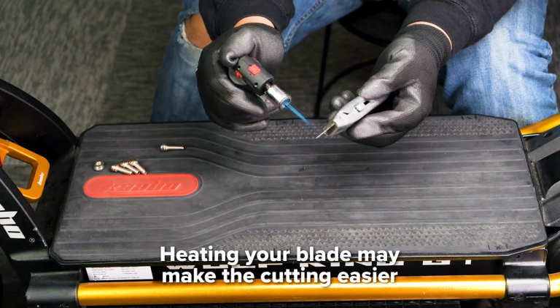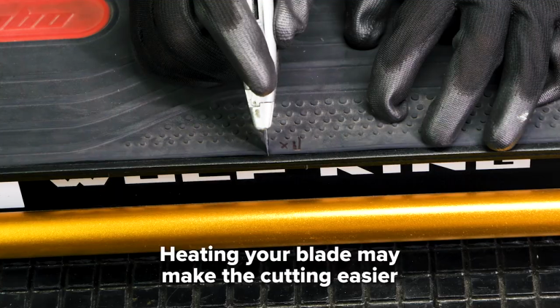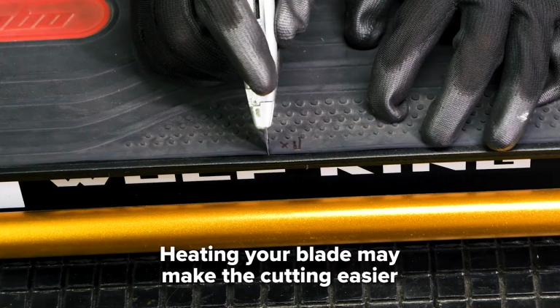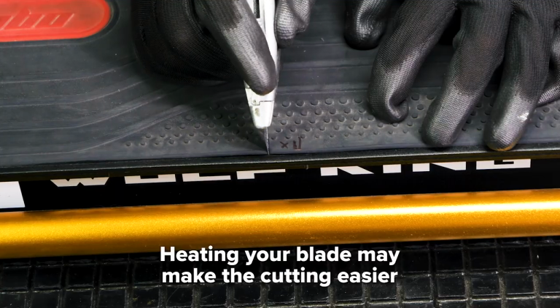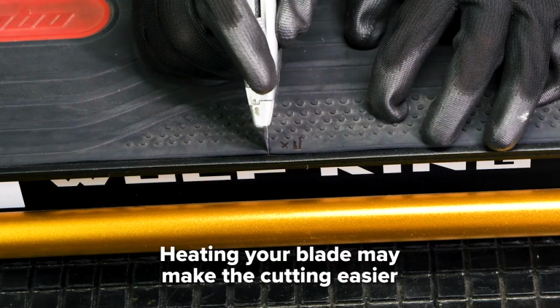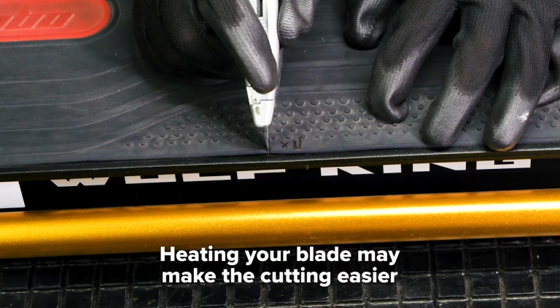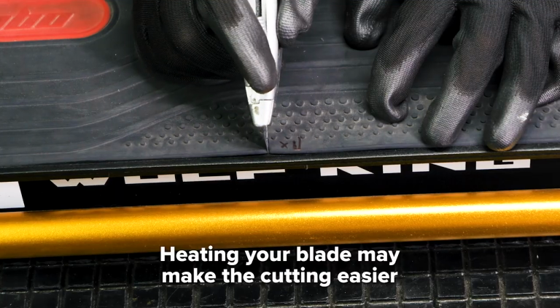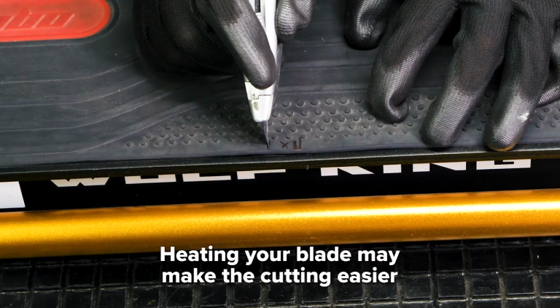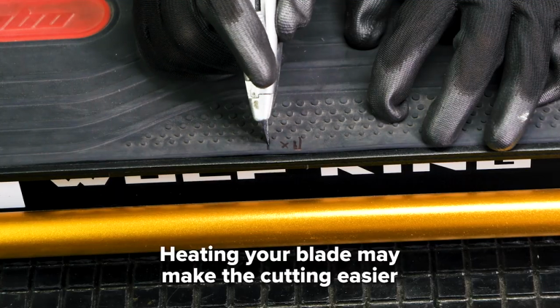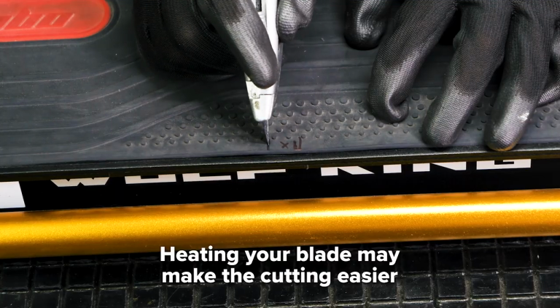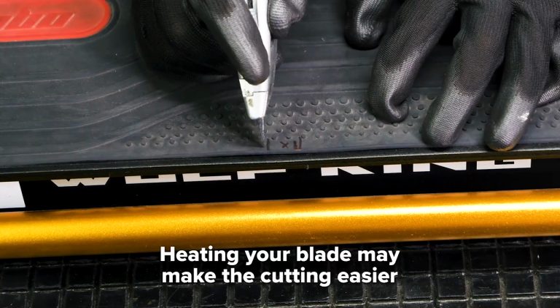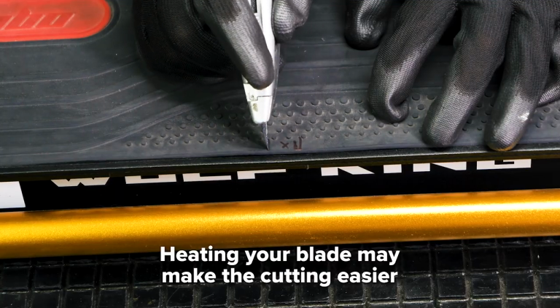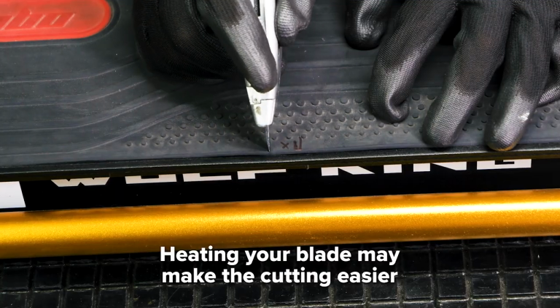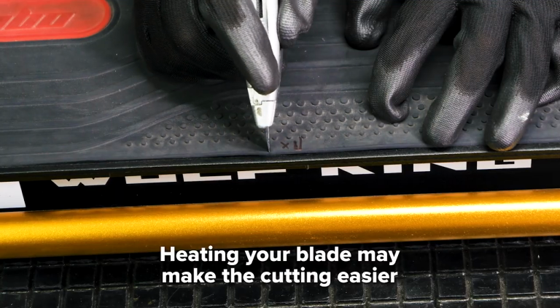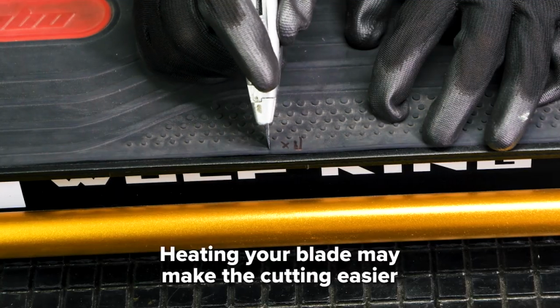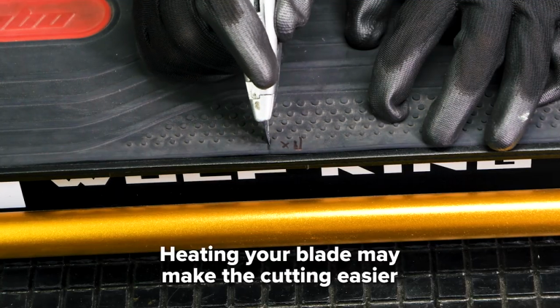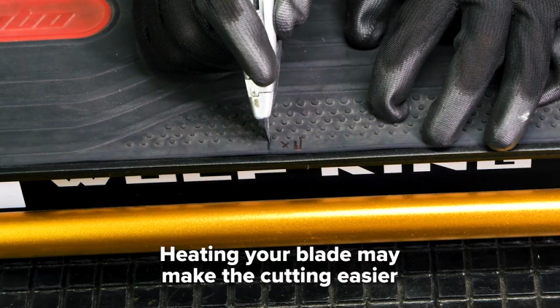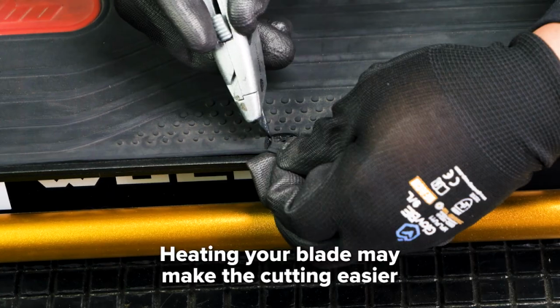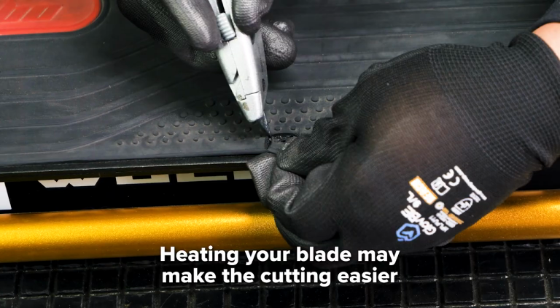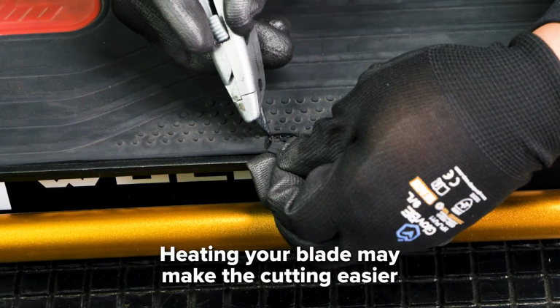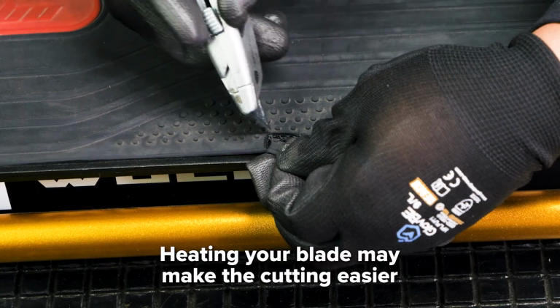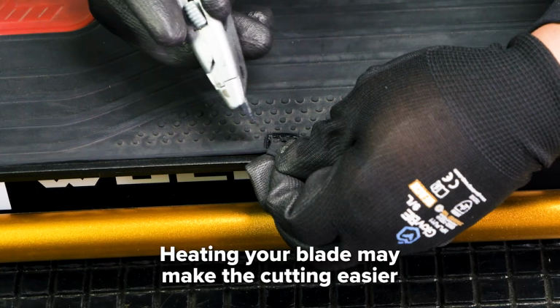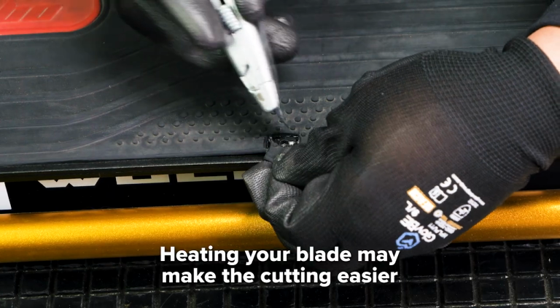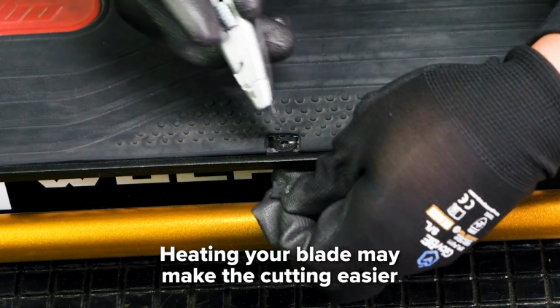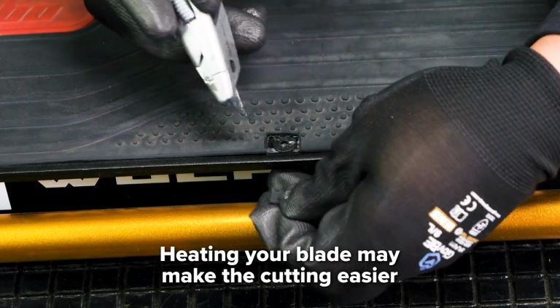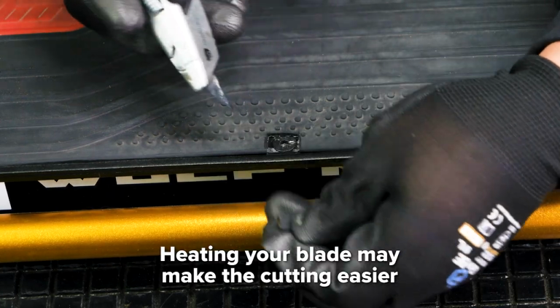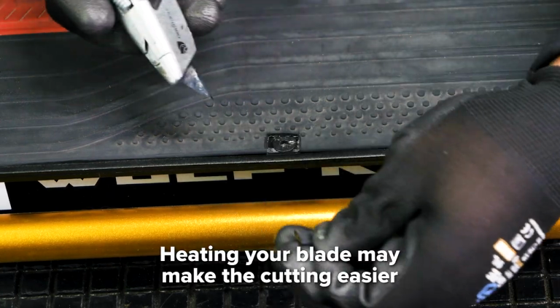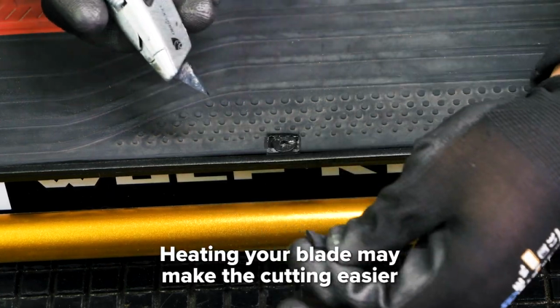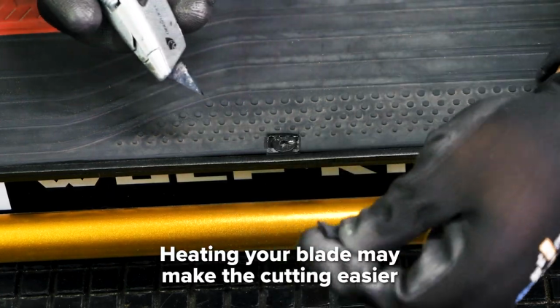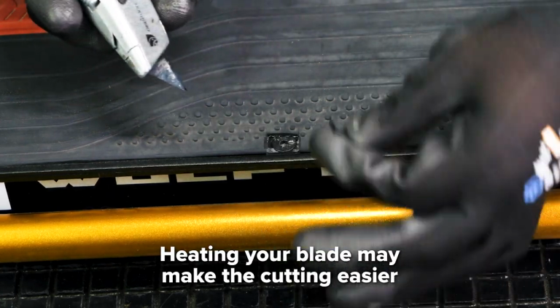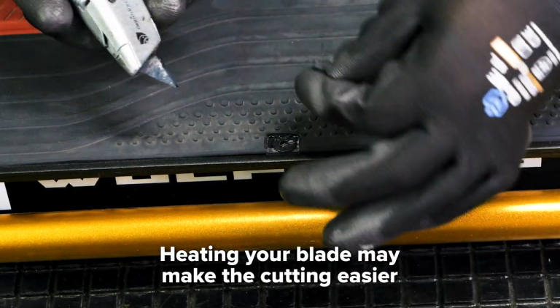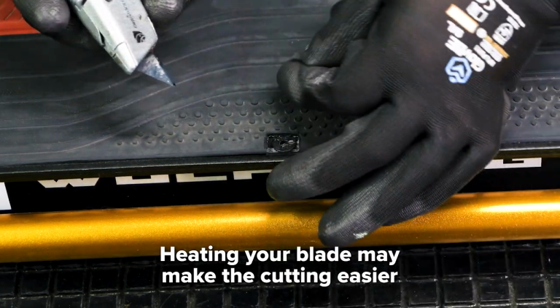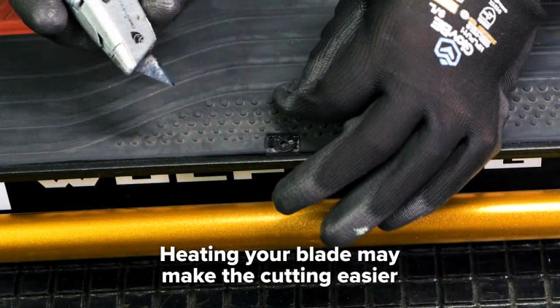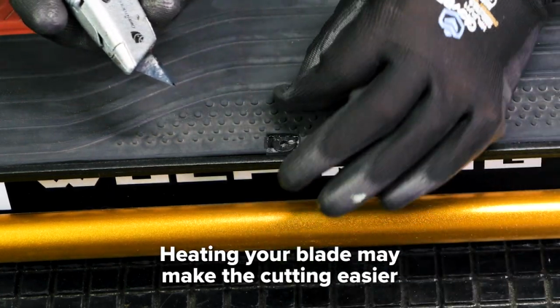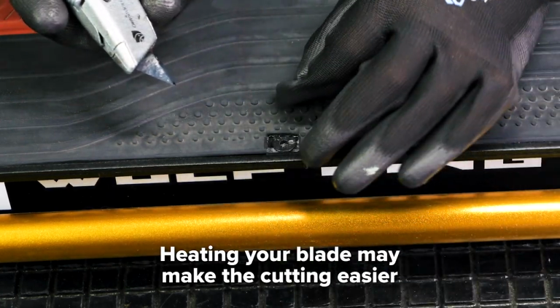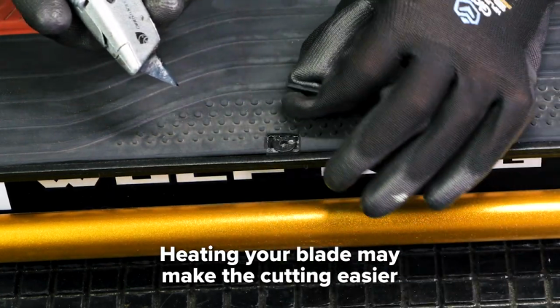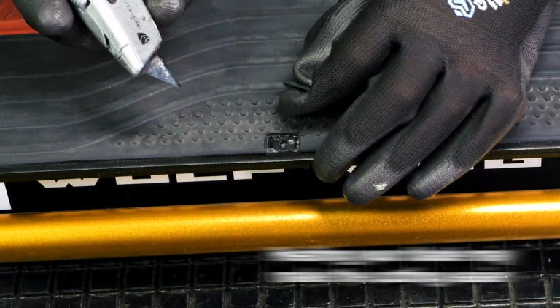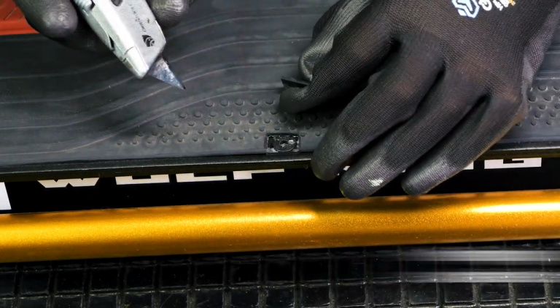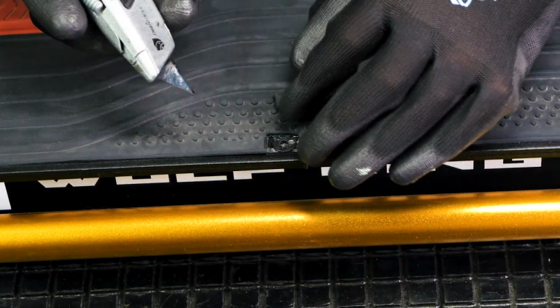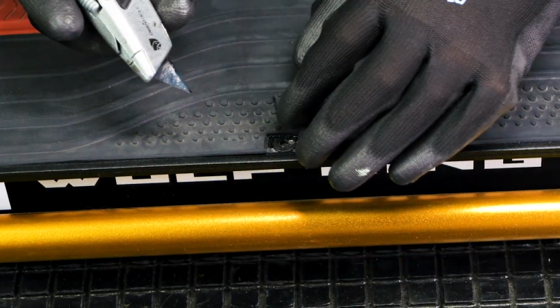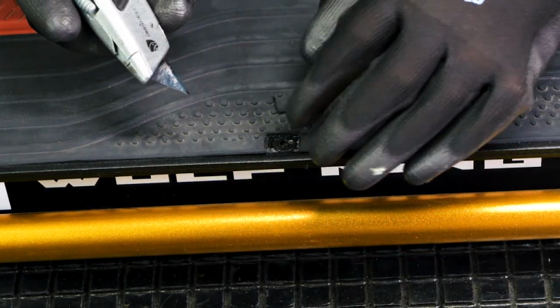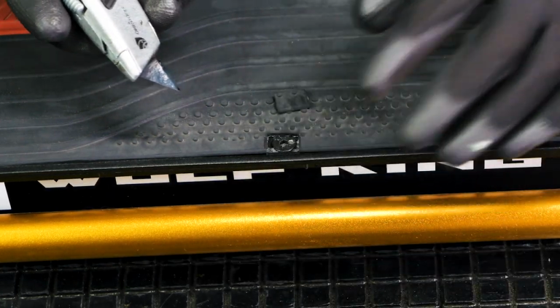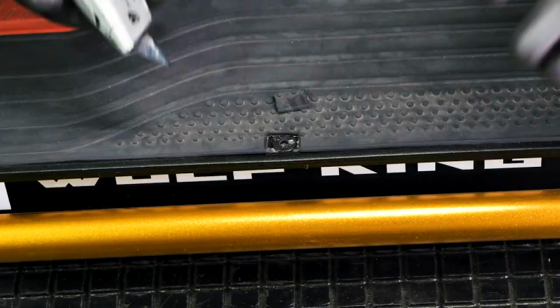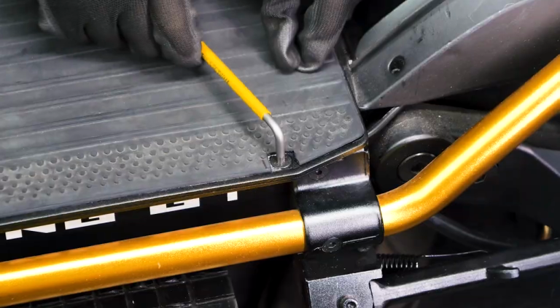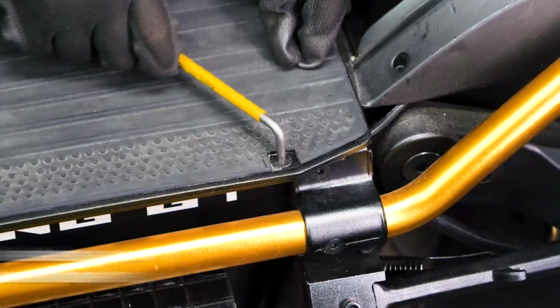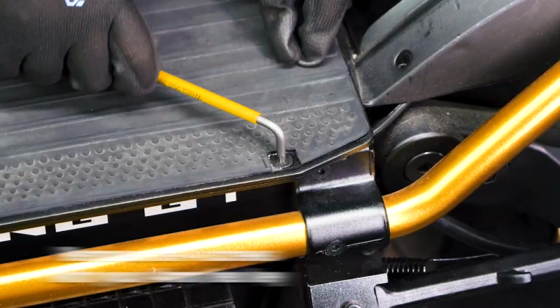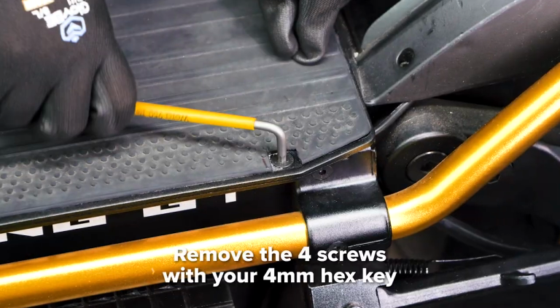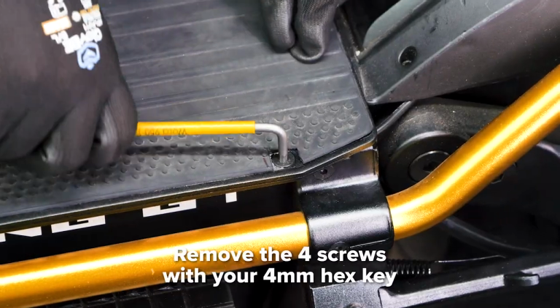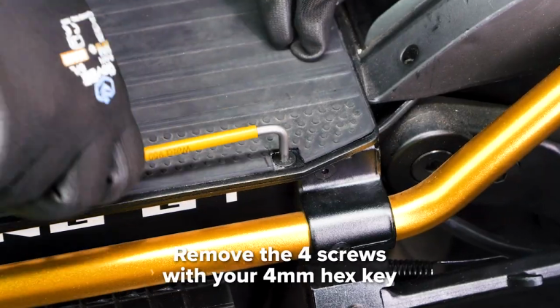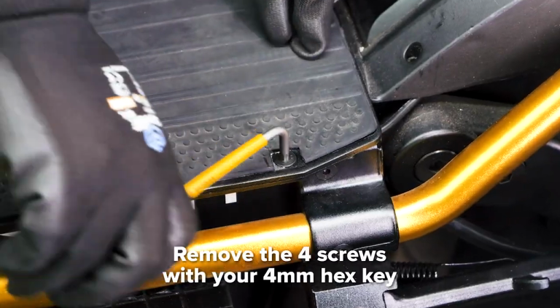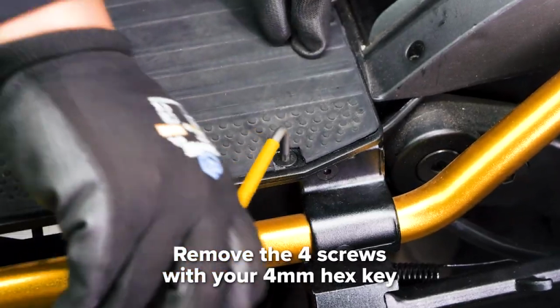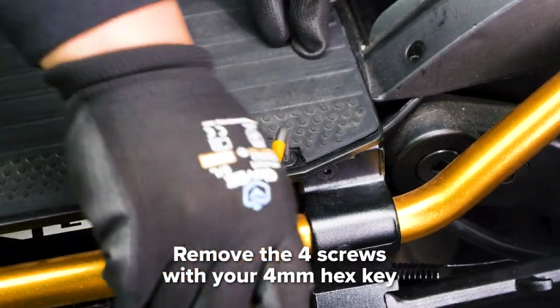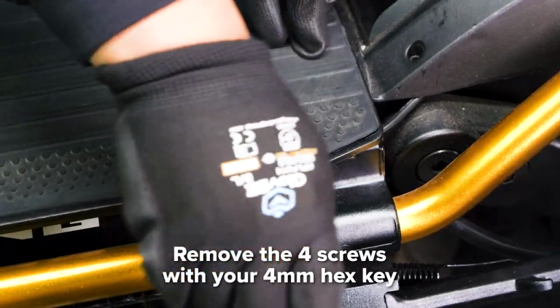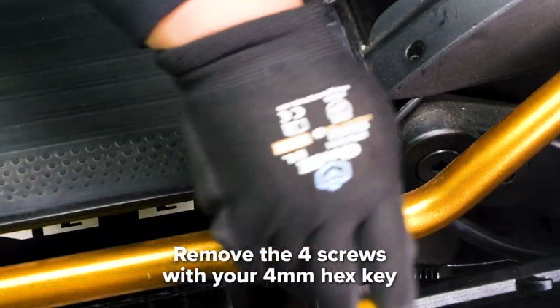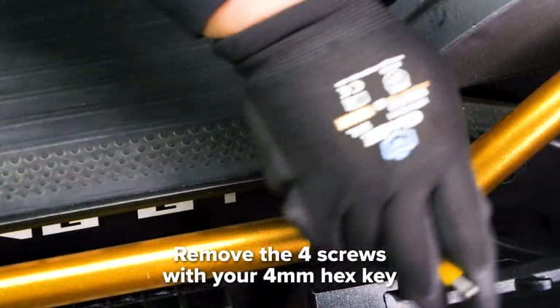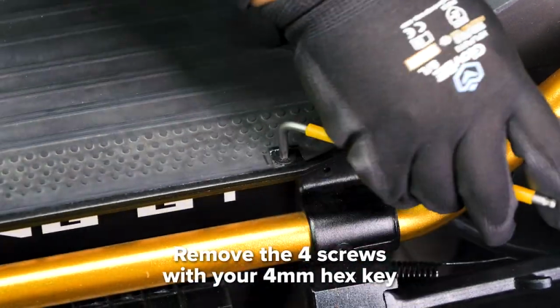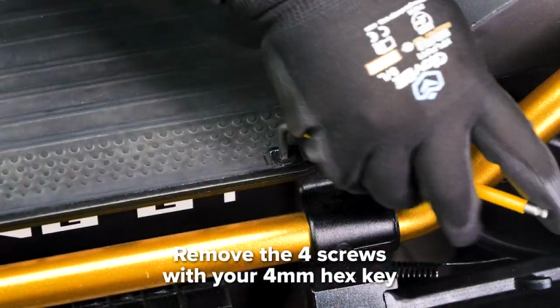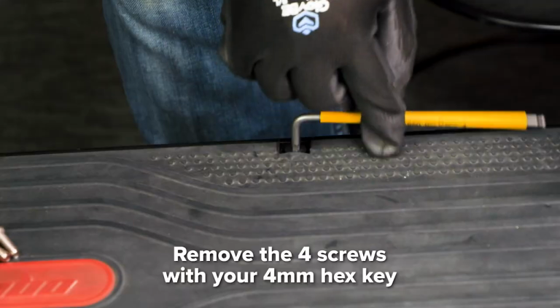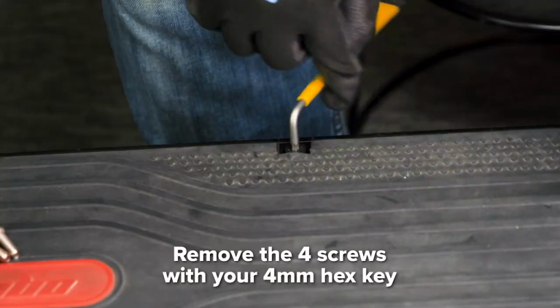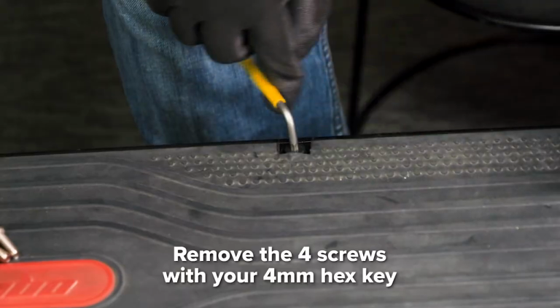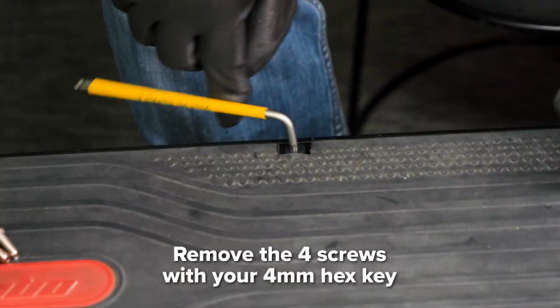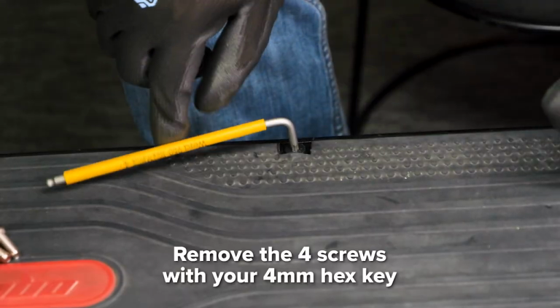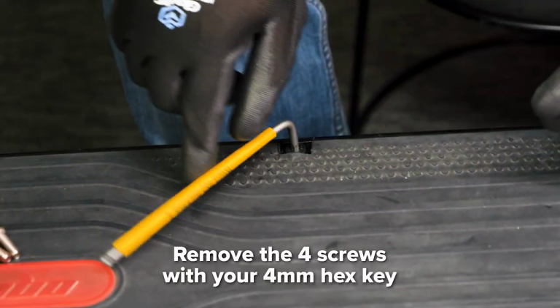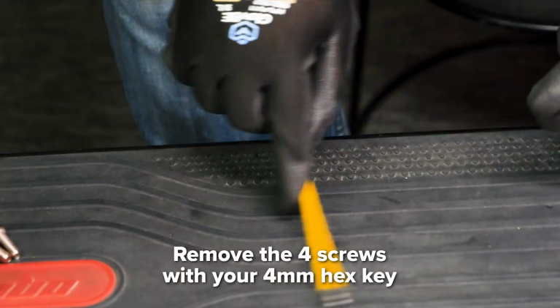As a disclaimer, we are not responsible for any injuries or damage to your blade or scooter. With your 4 mm hex key, remove the four screws.